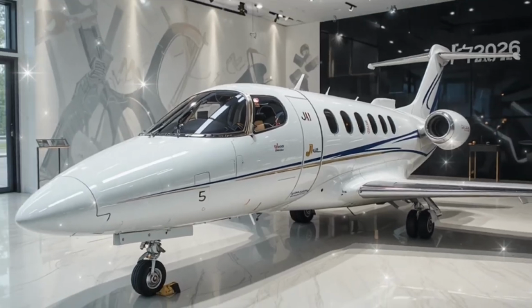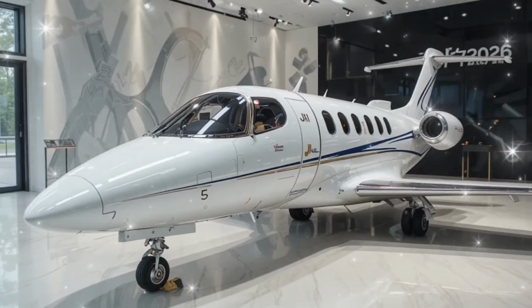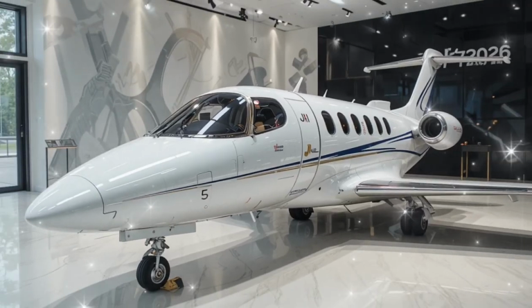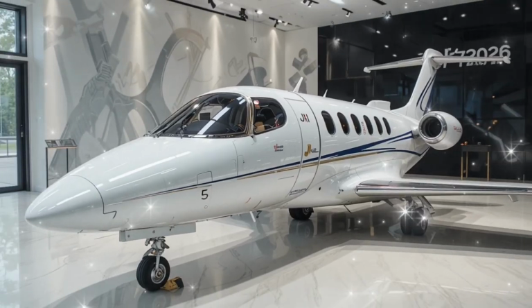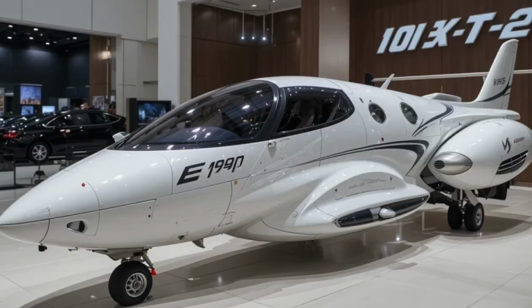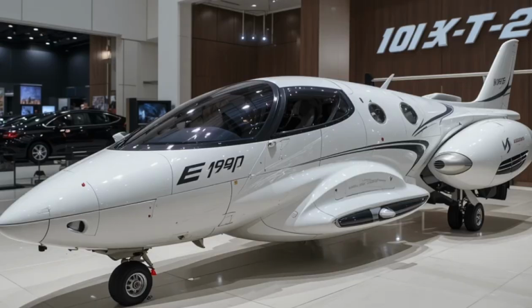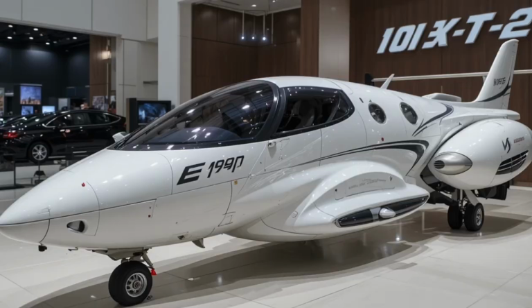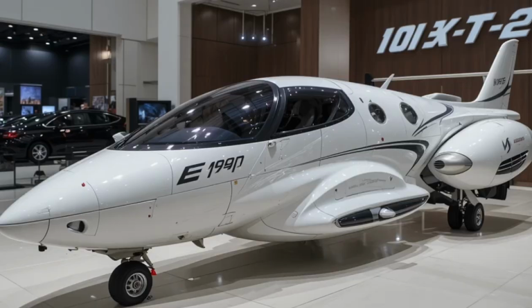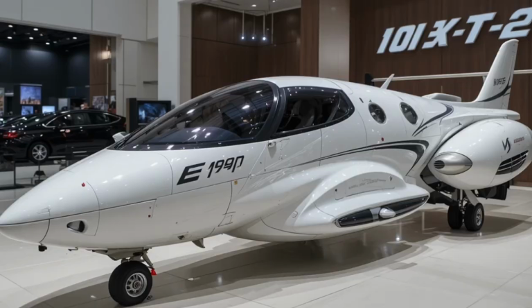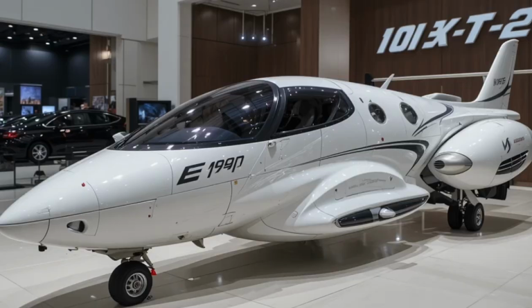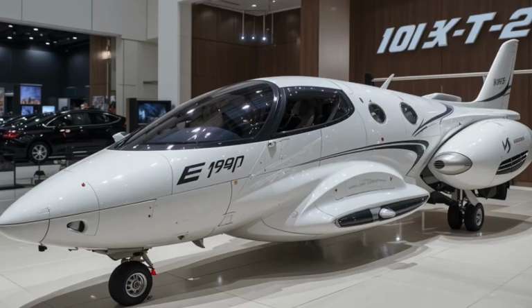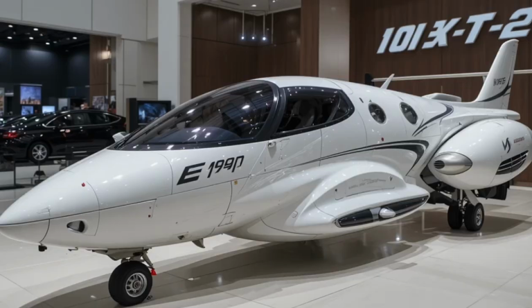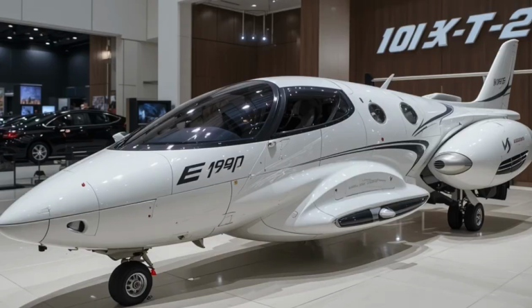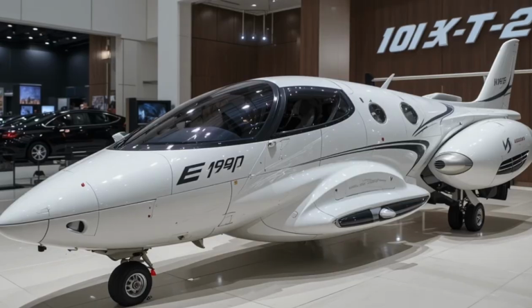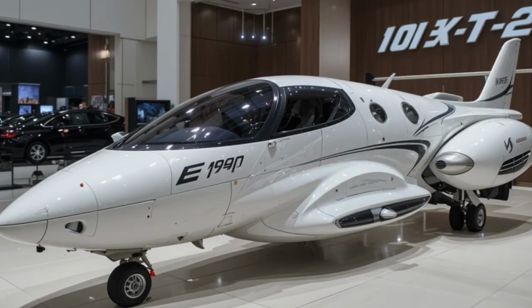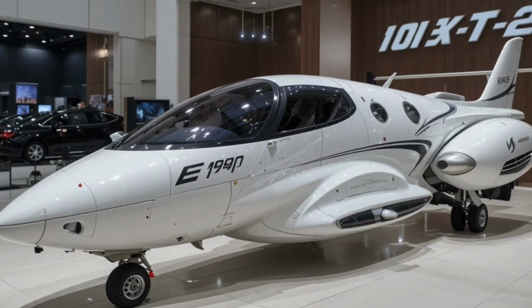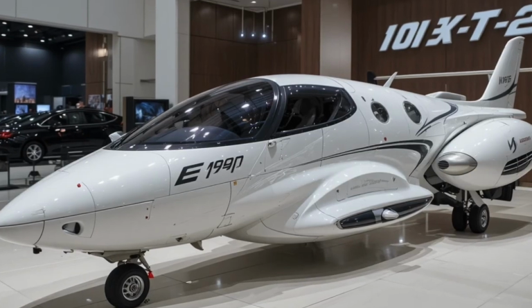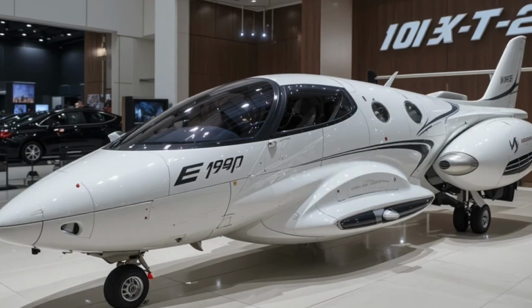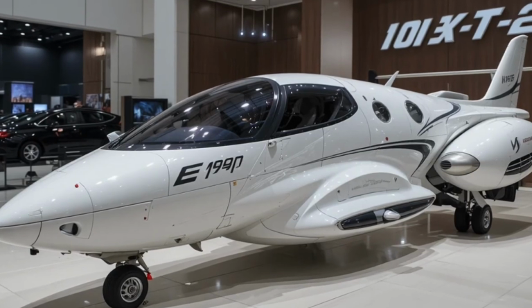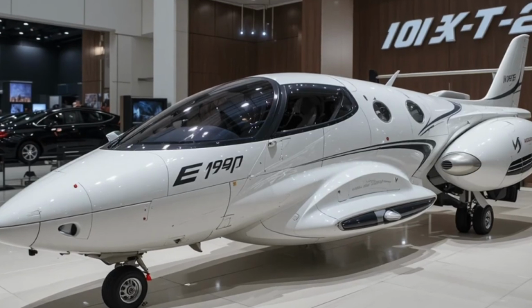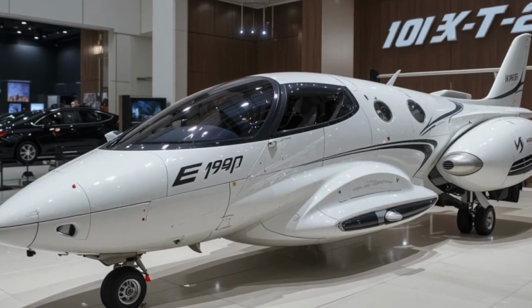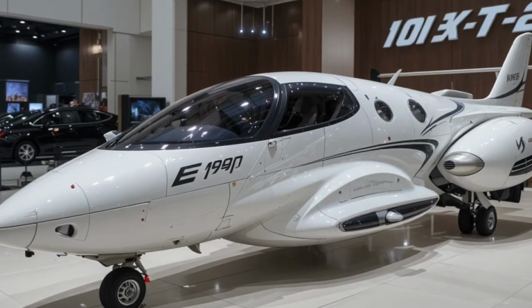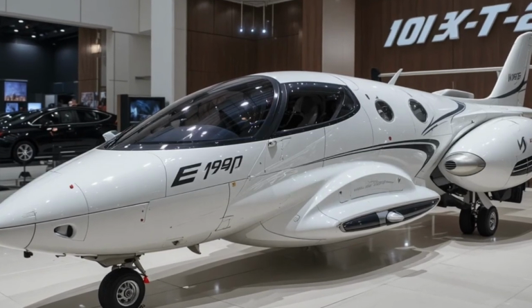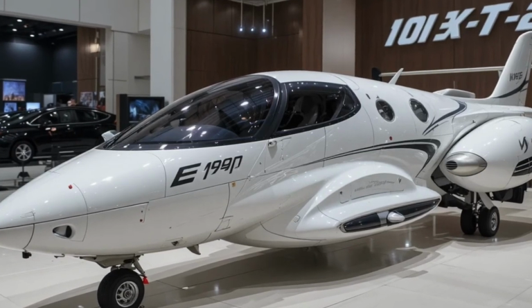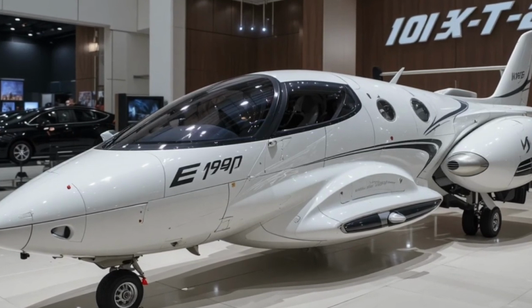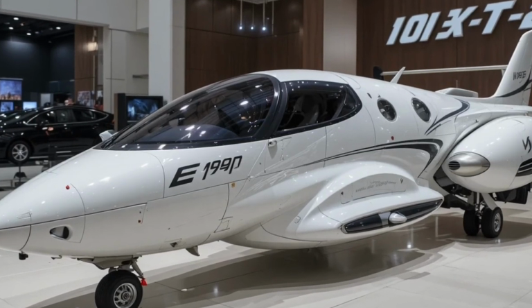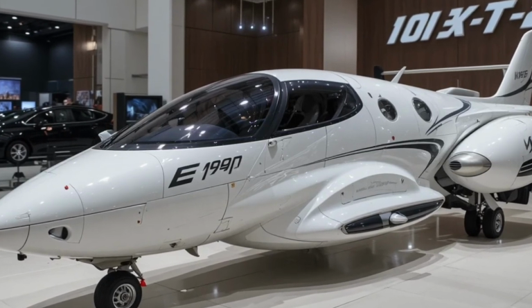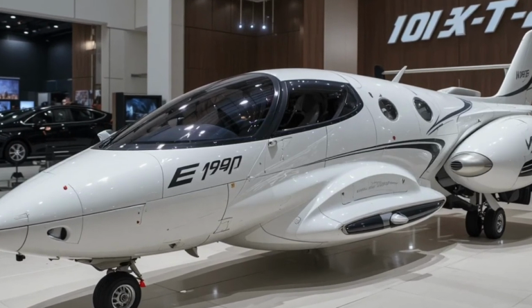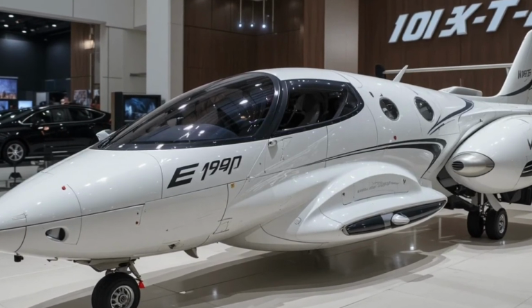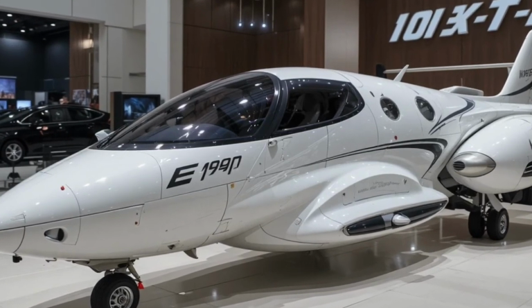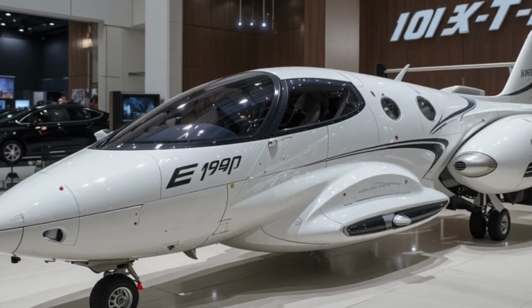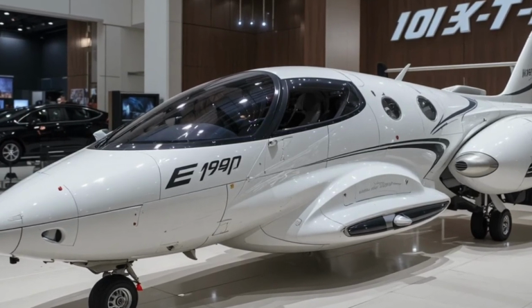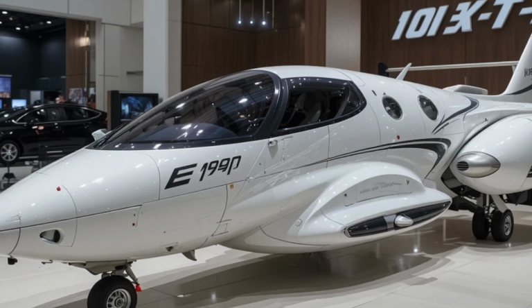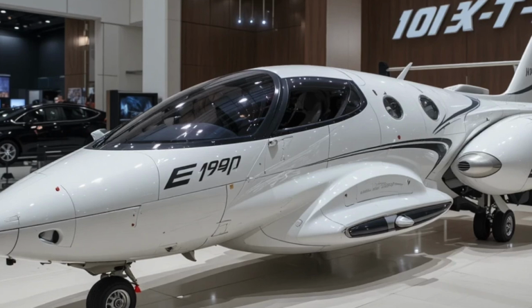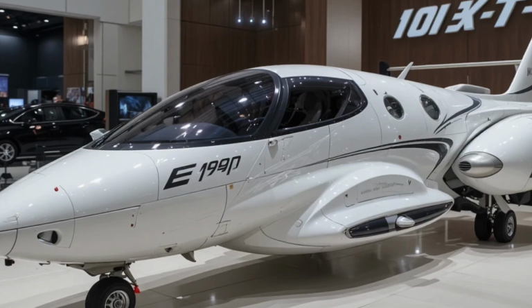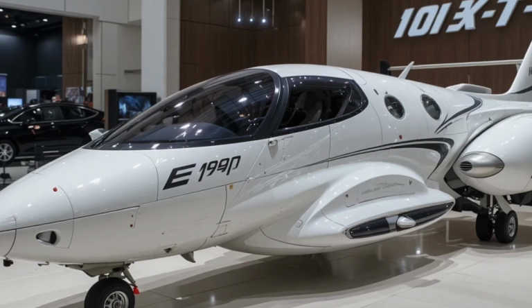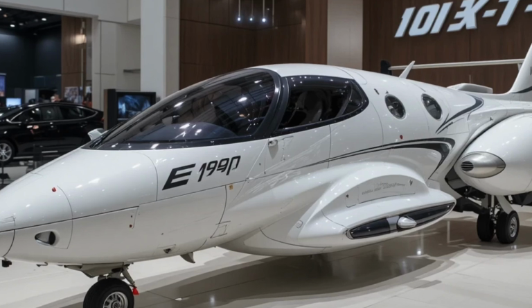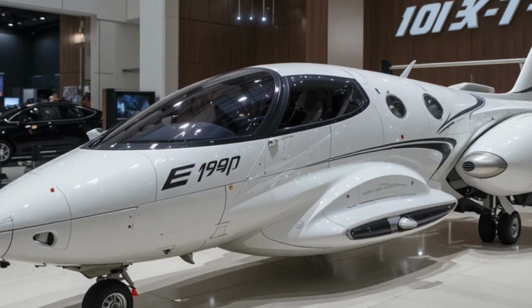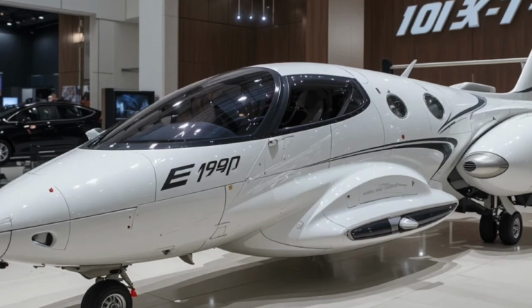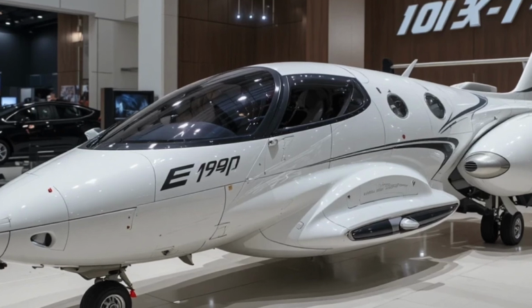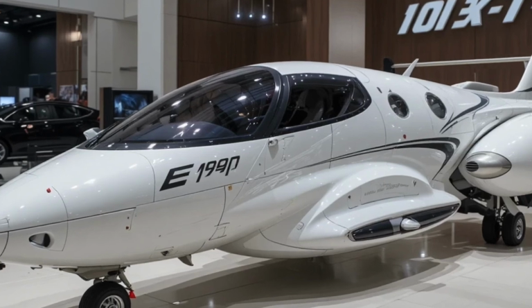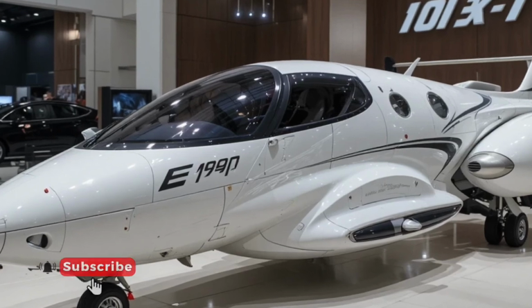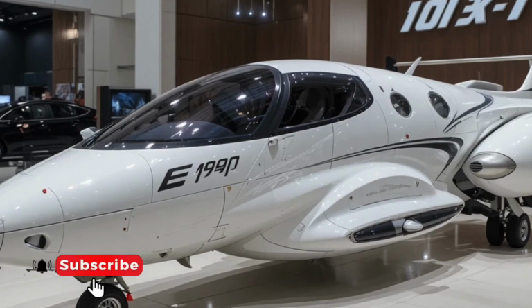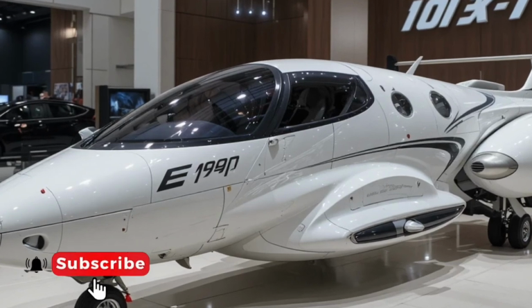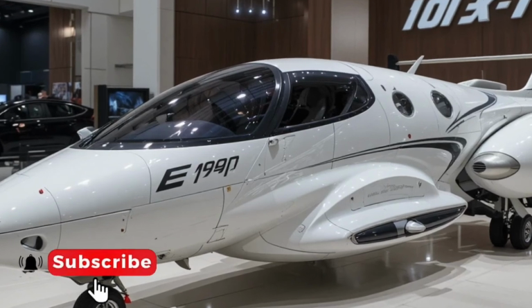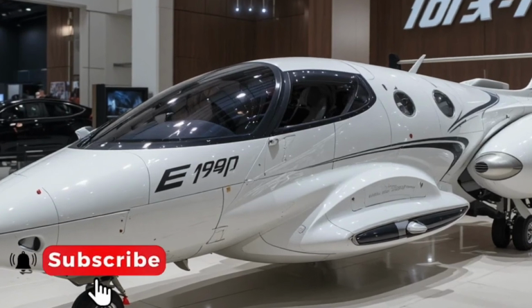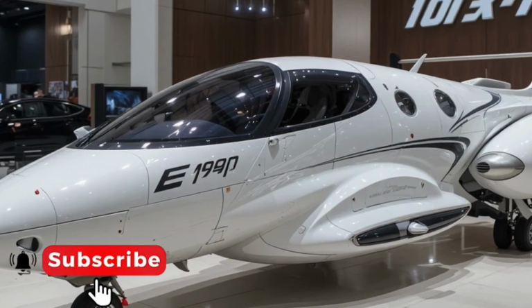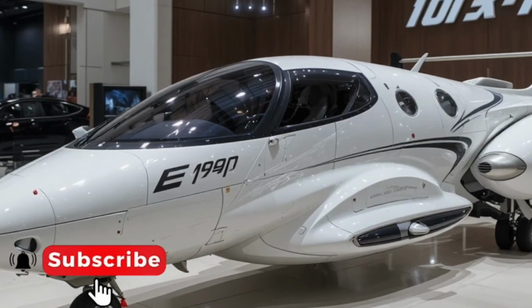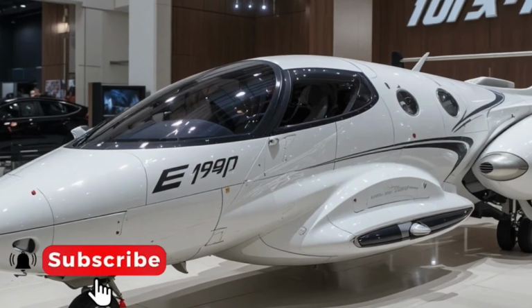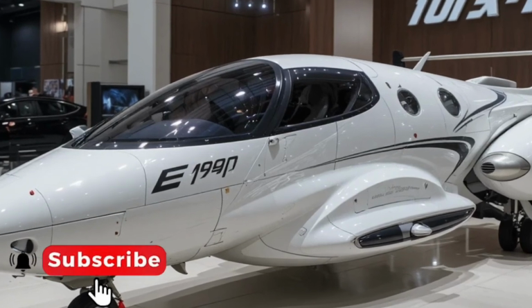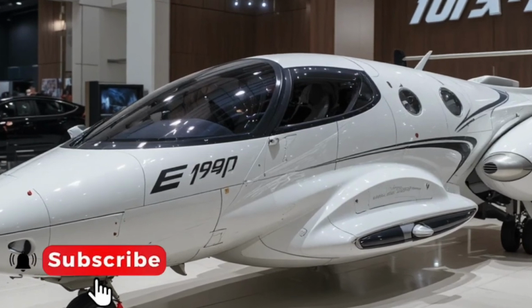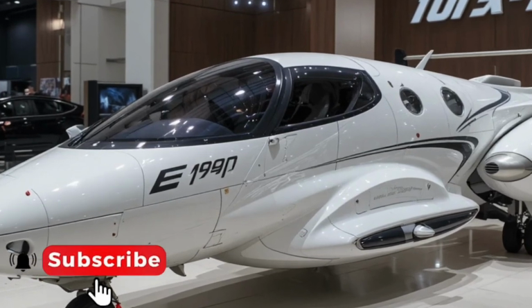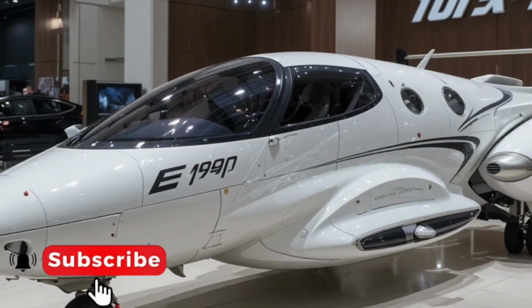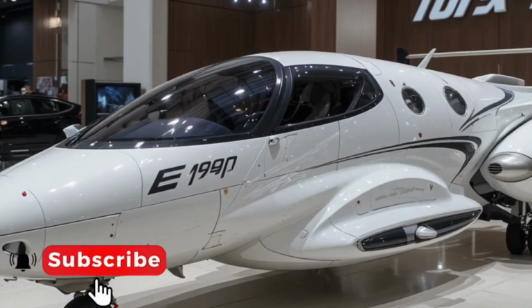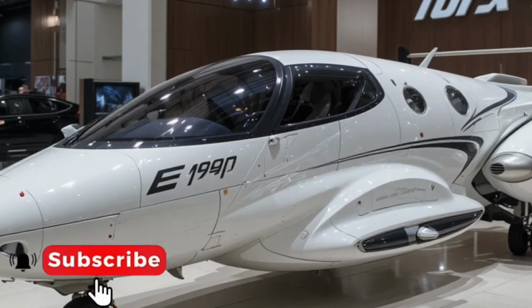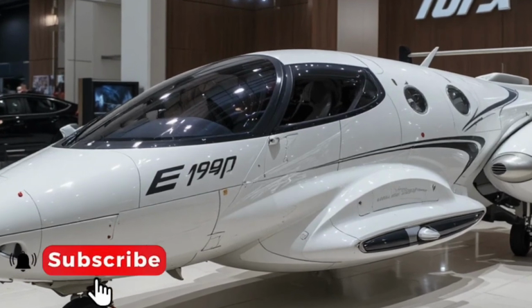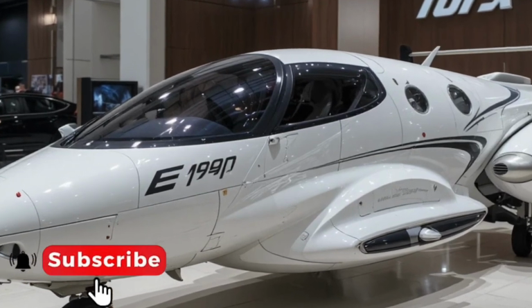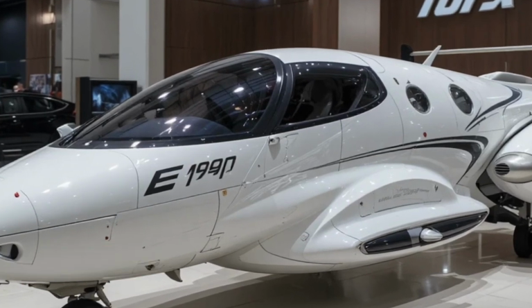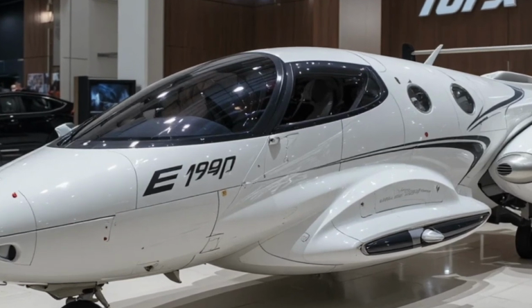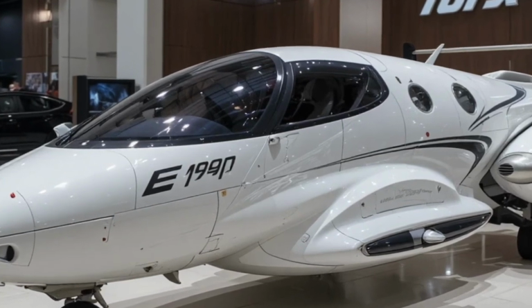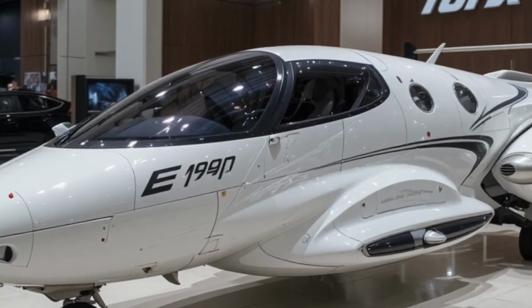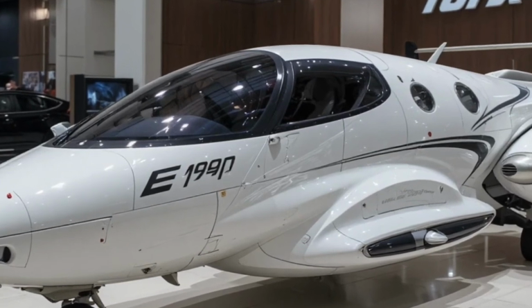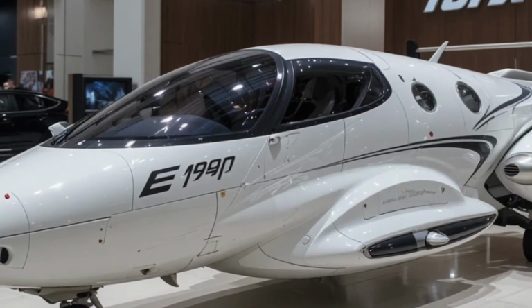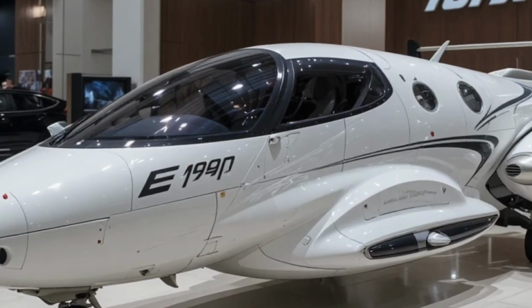Hey everyone, welcome to my YouTube channel. Don't forget to hit that subscribe button for more updates from CarPoint.